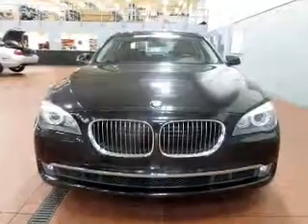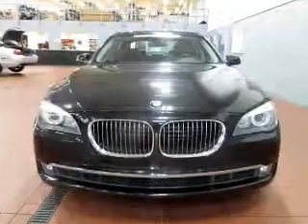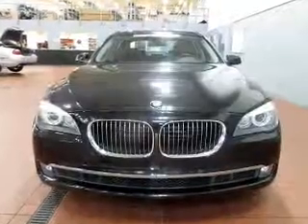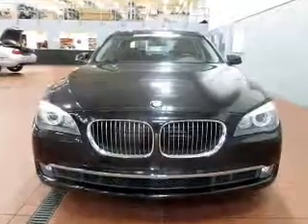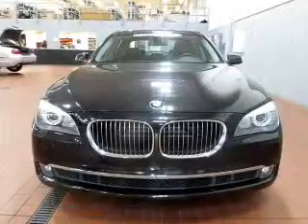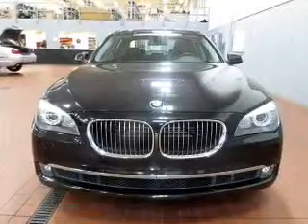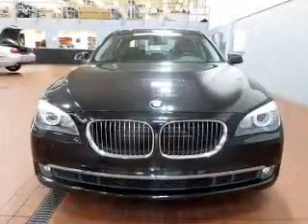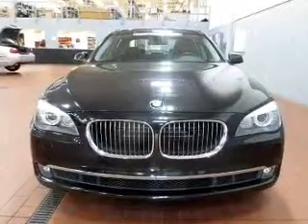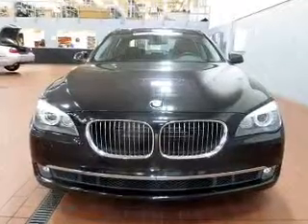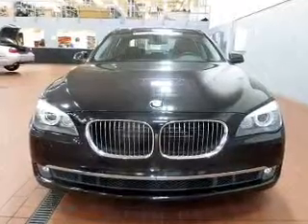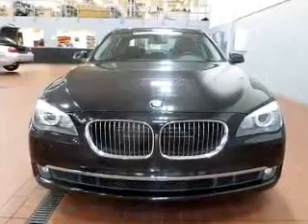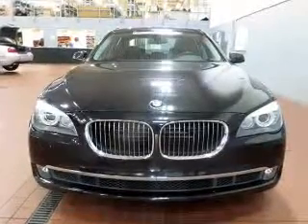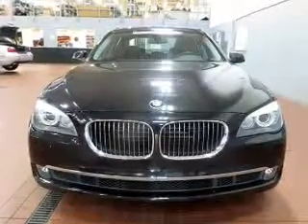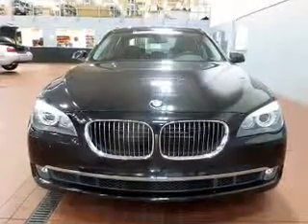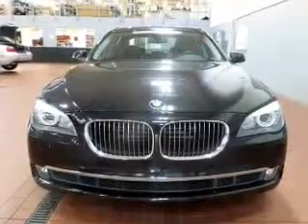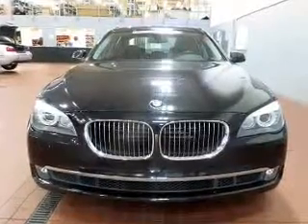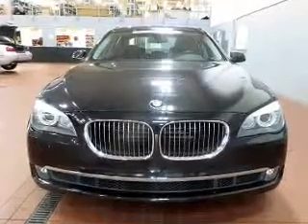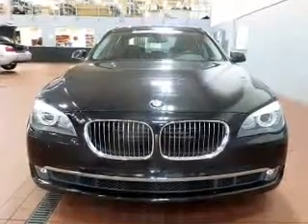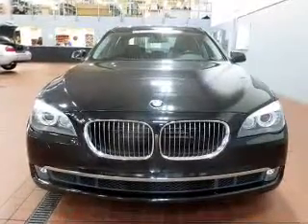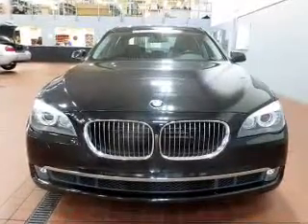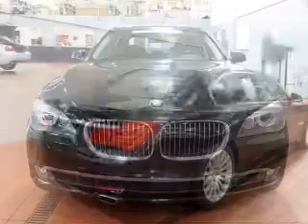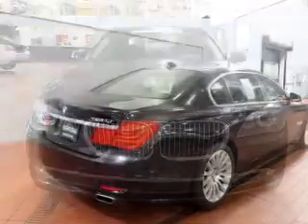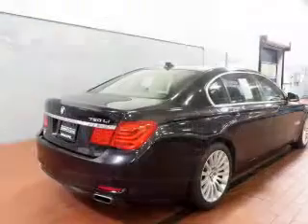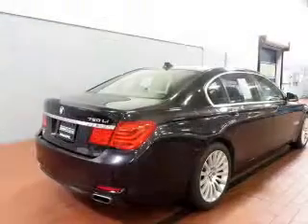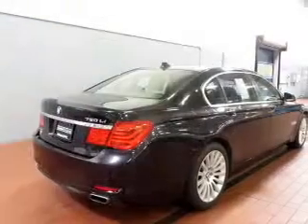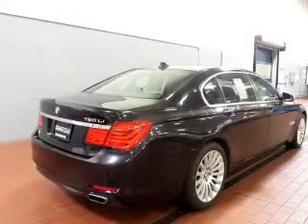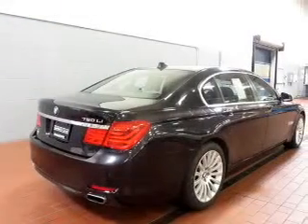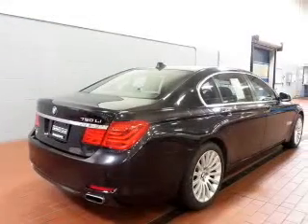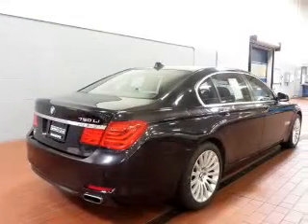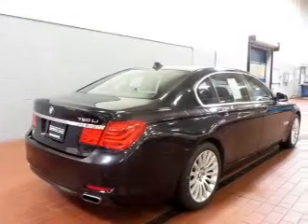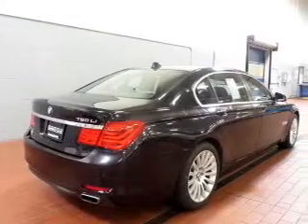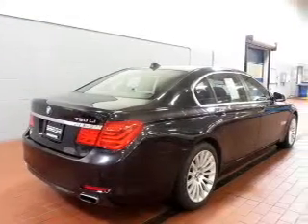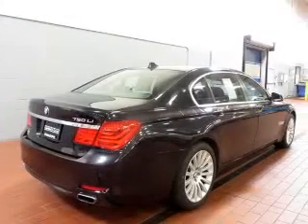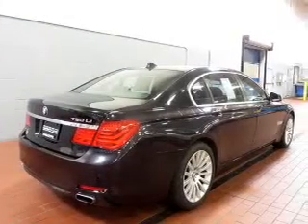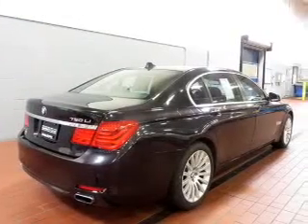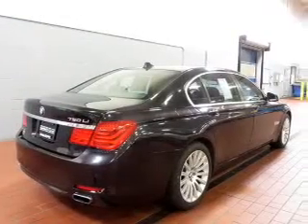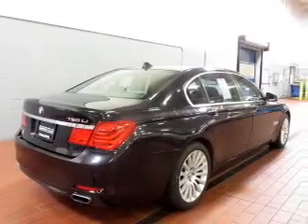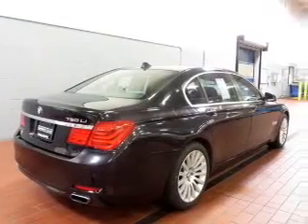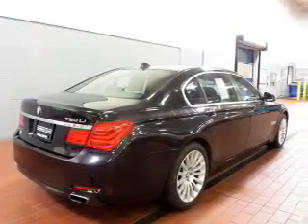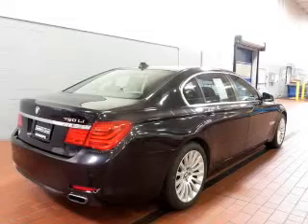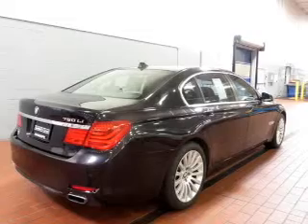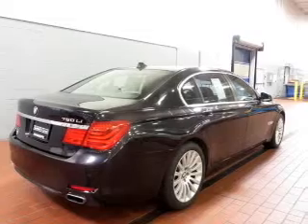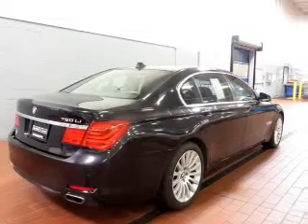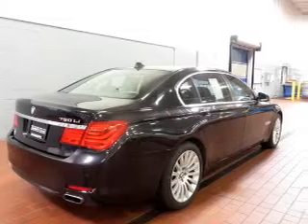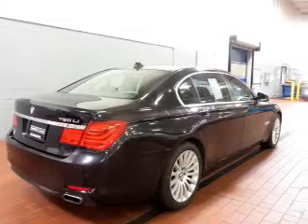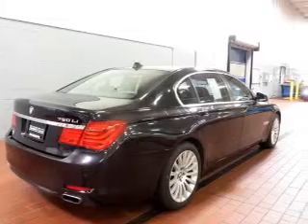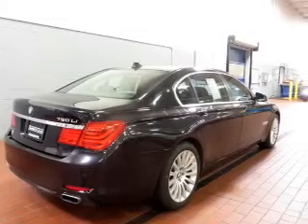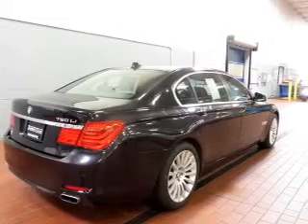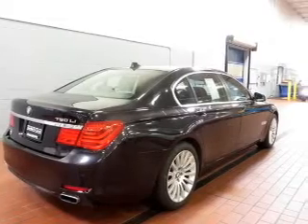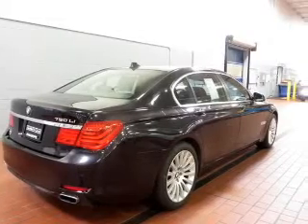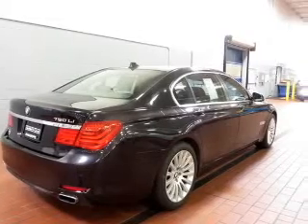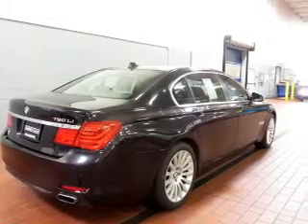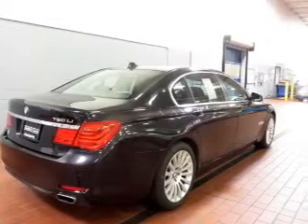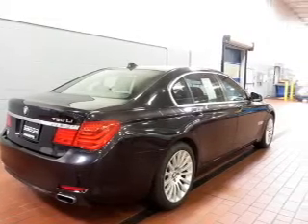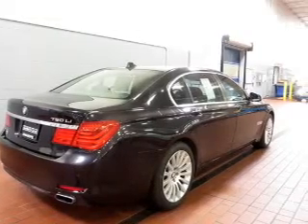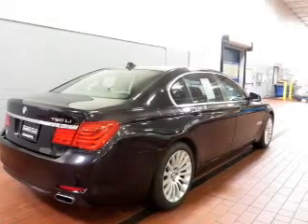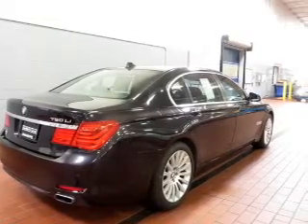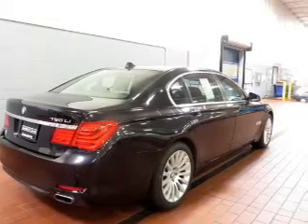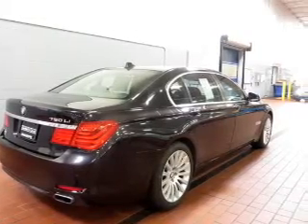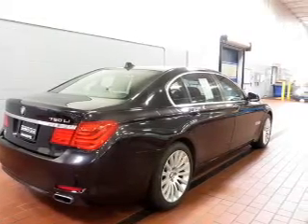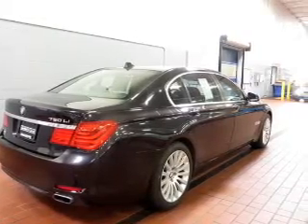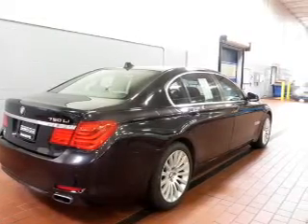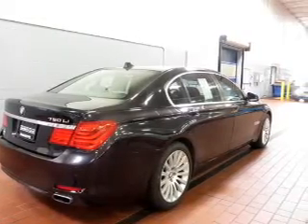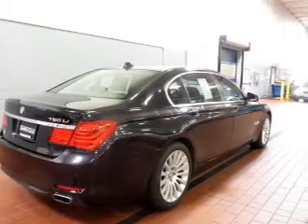The powertrain includes all-wheel drive with a powerful 8-cylinder engine, driven by a 6-speed automatic transmission.